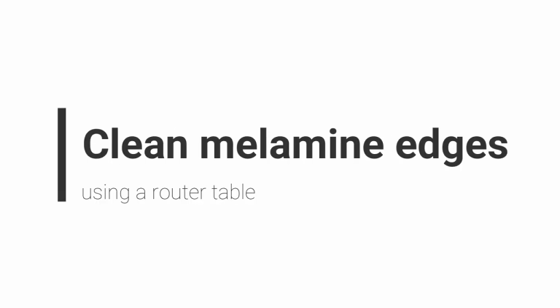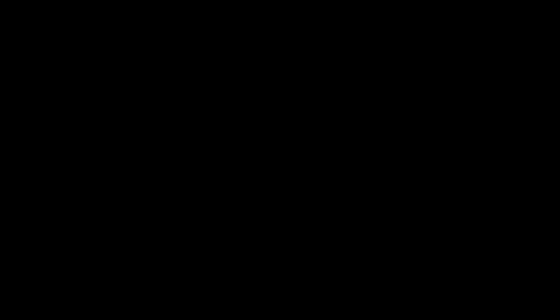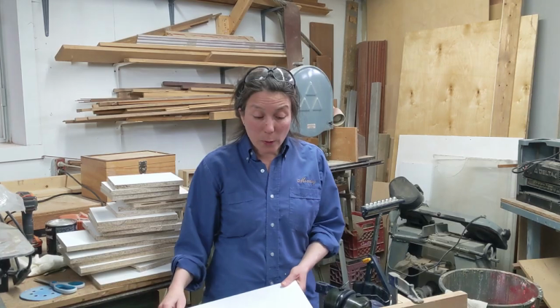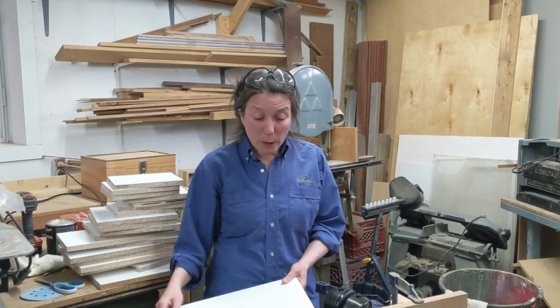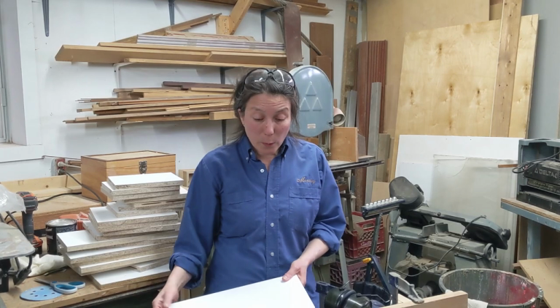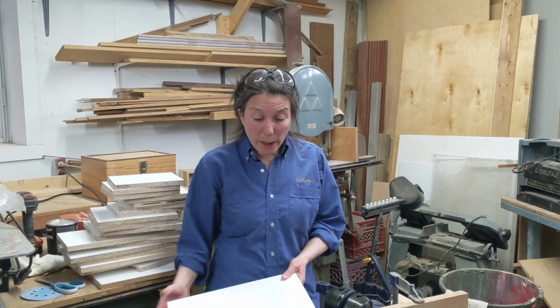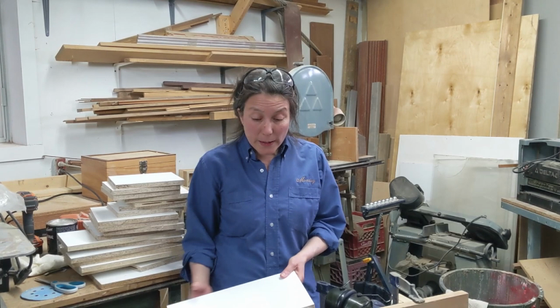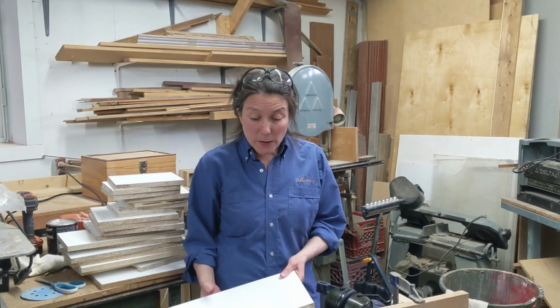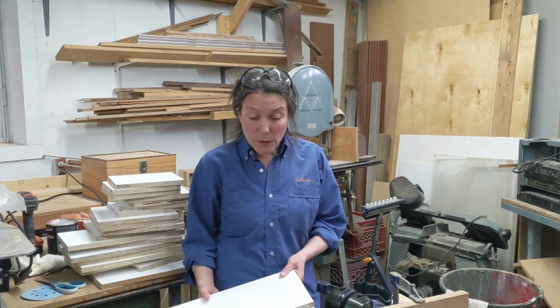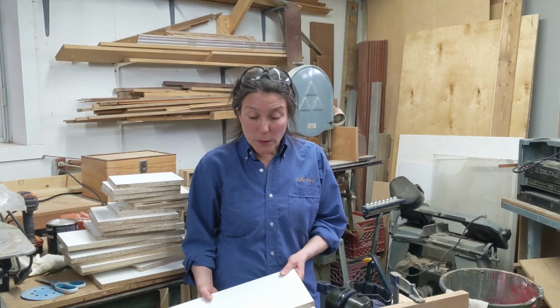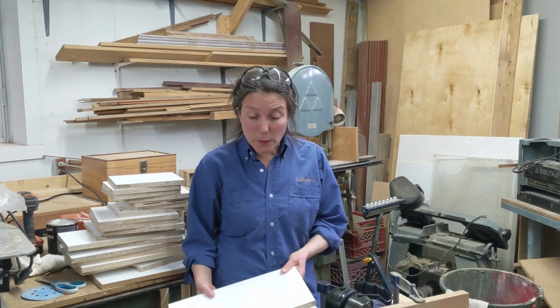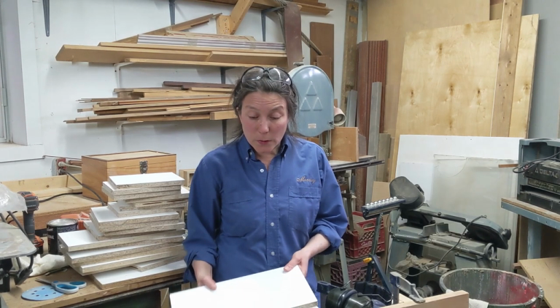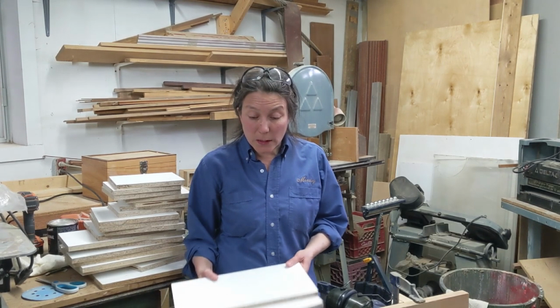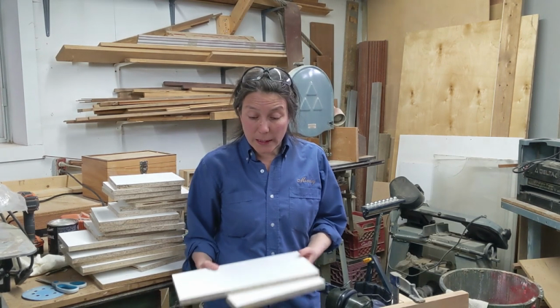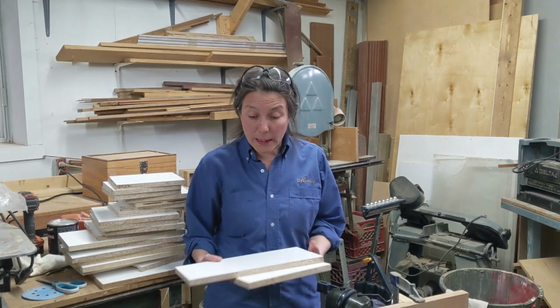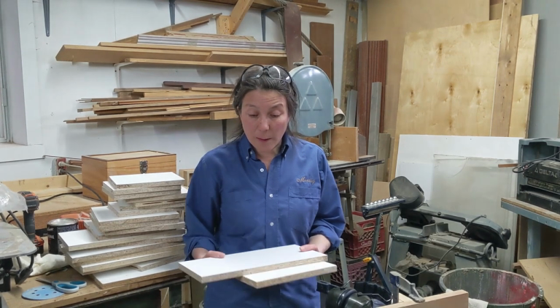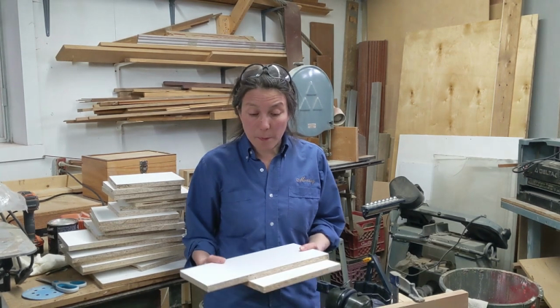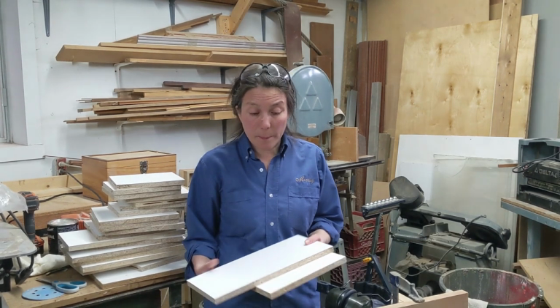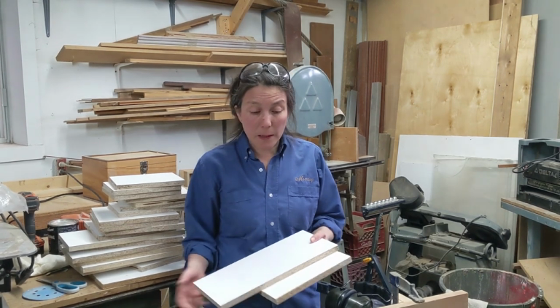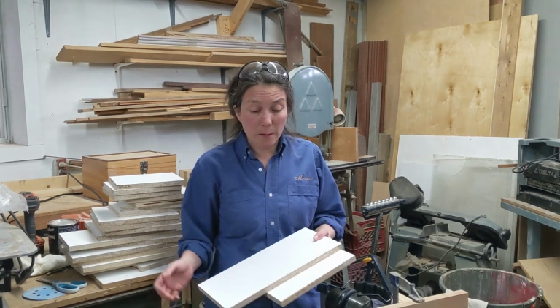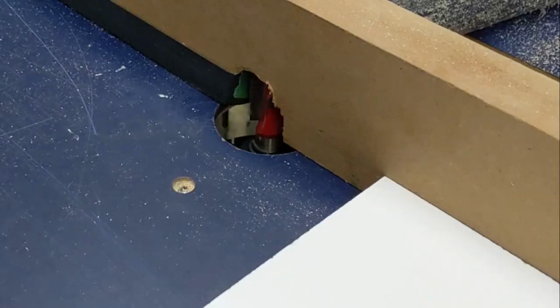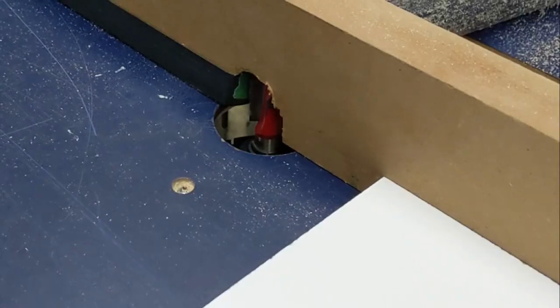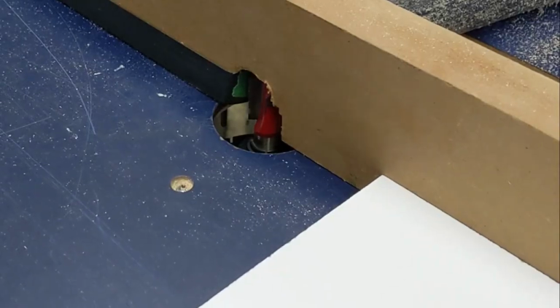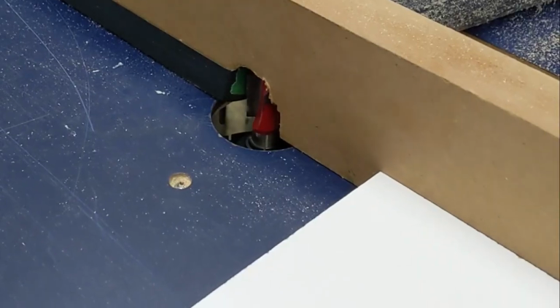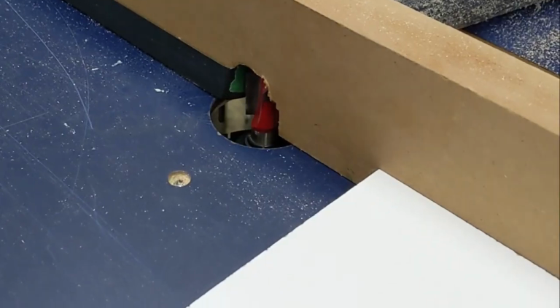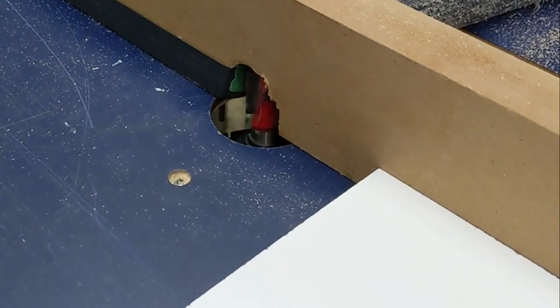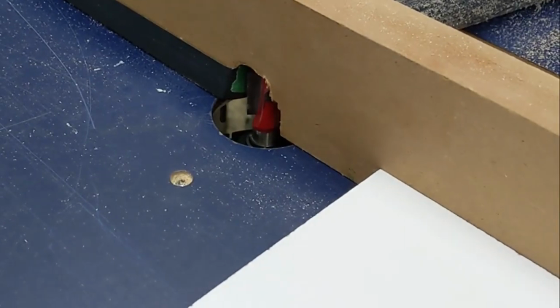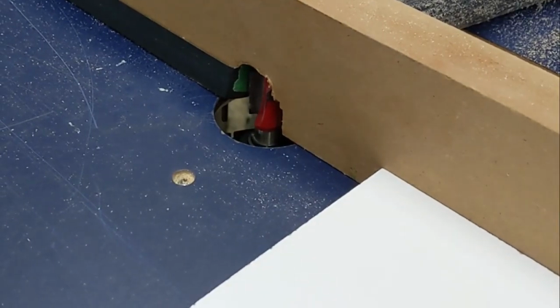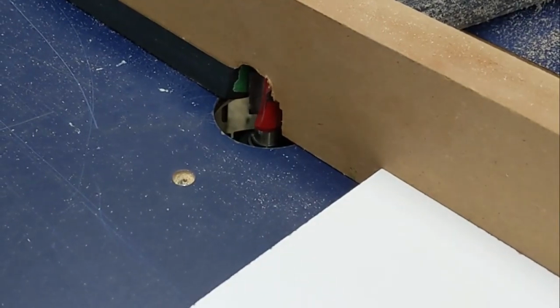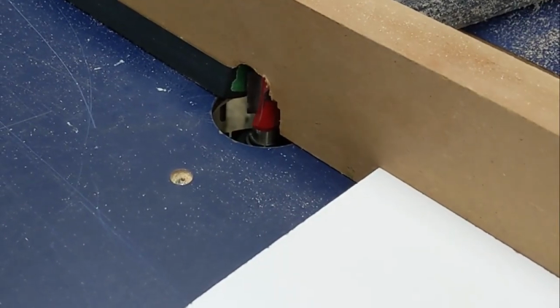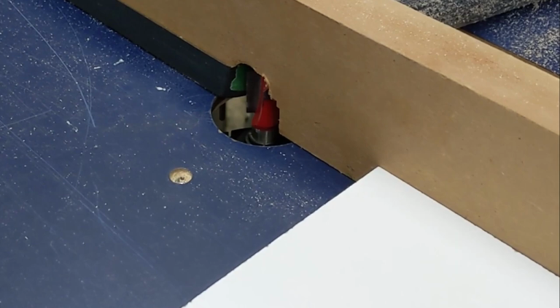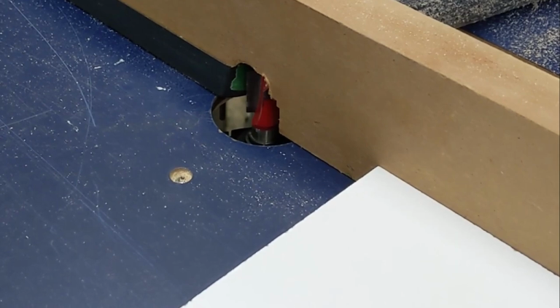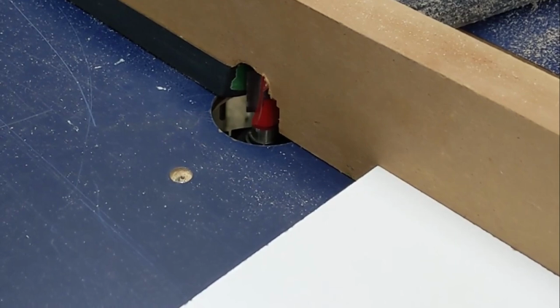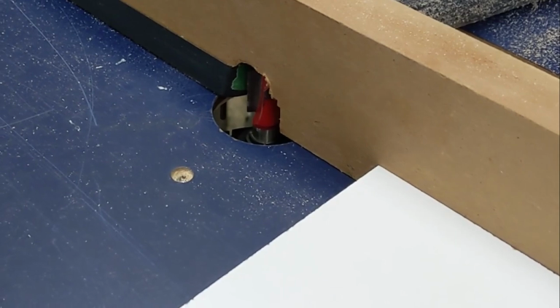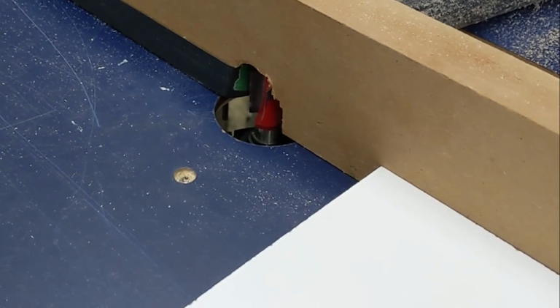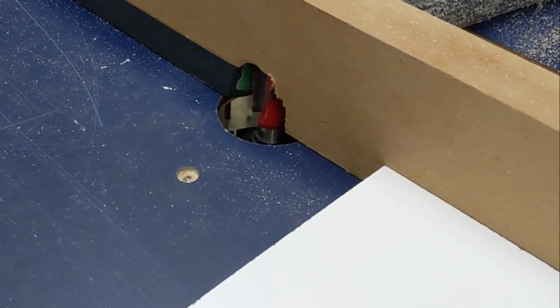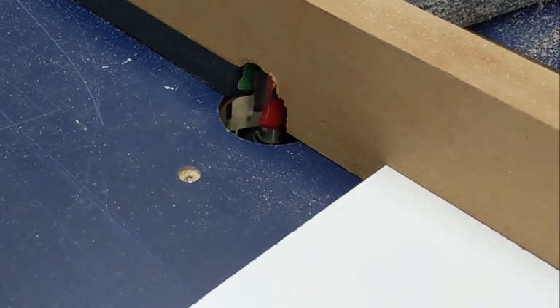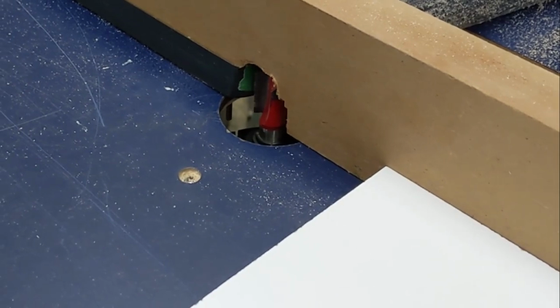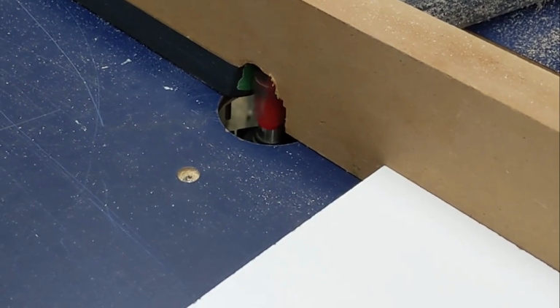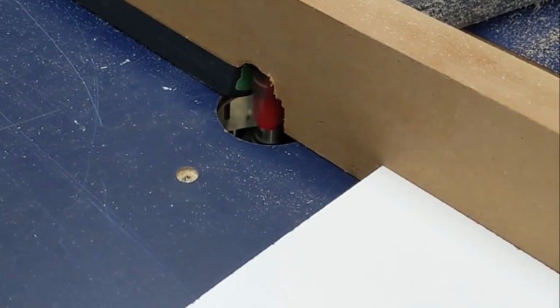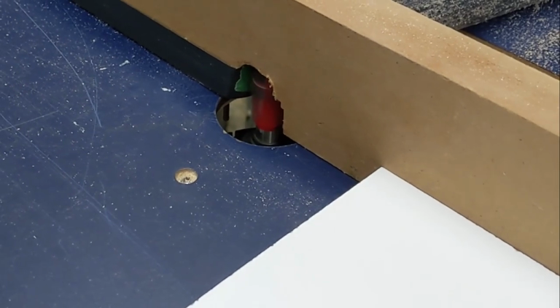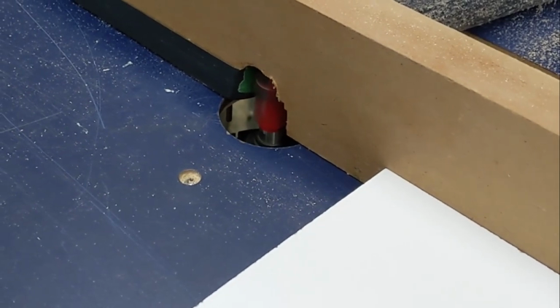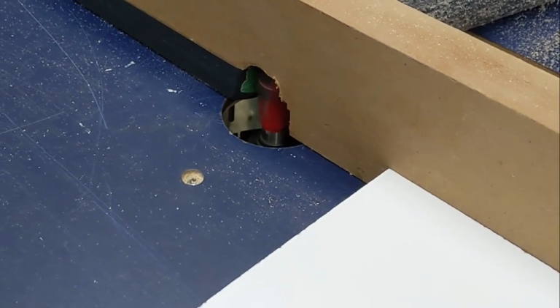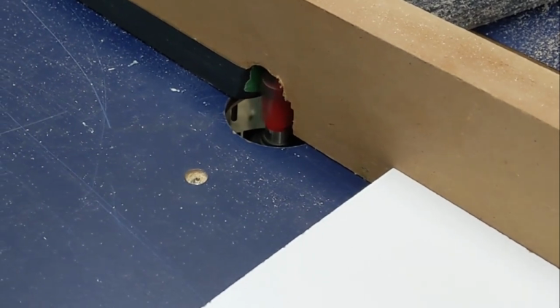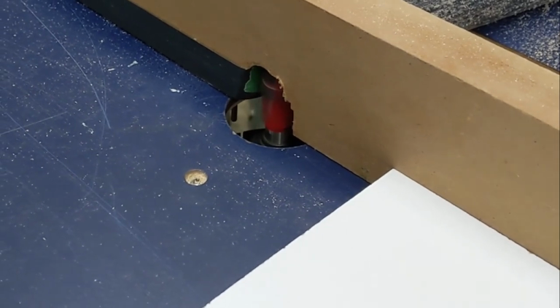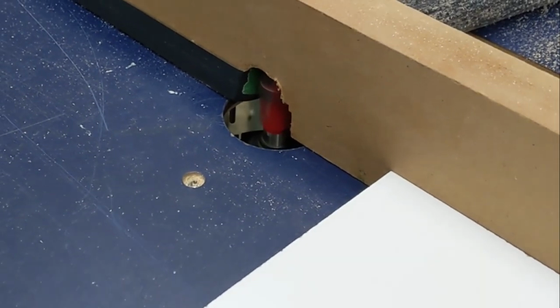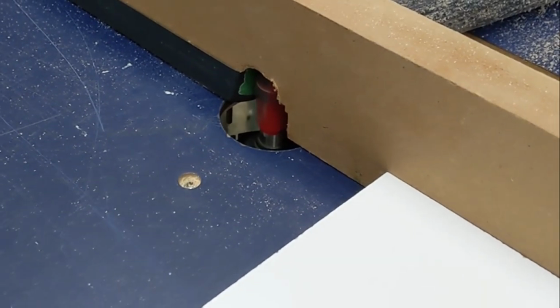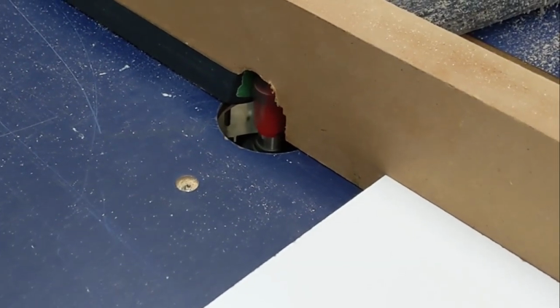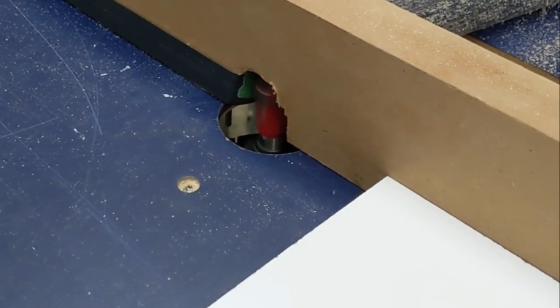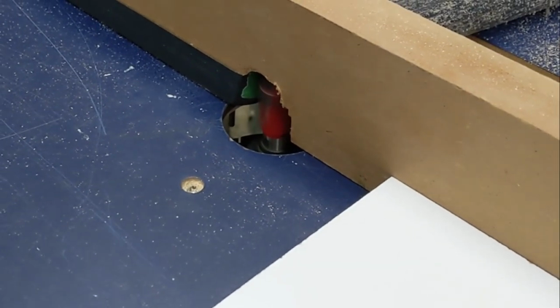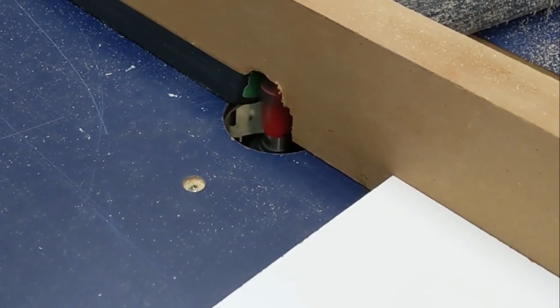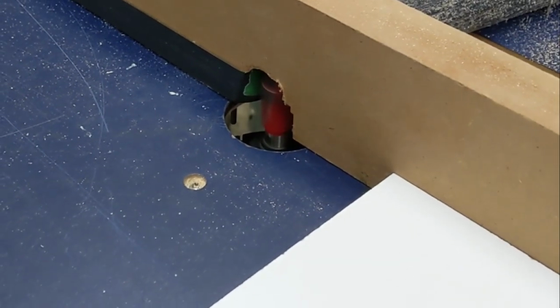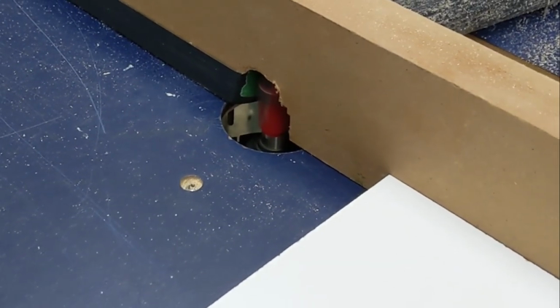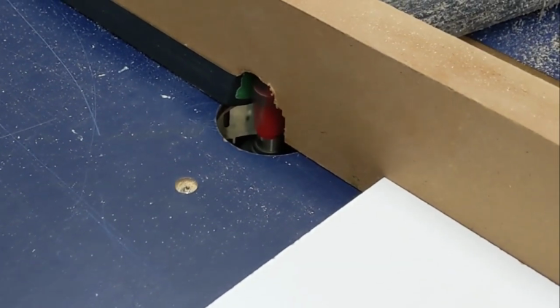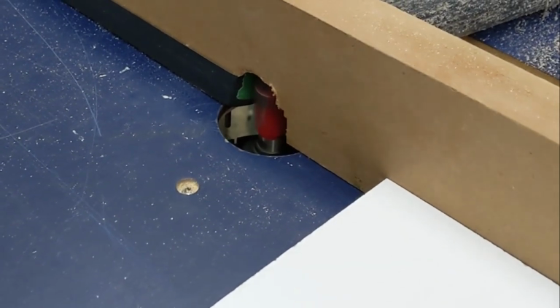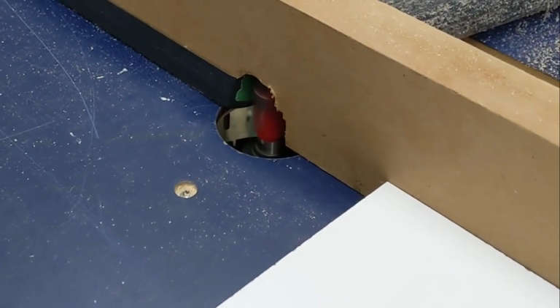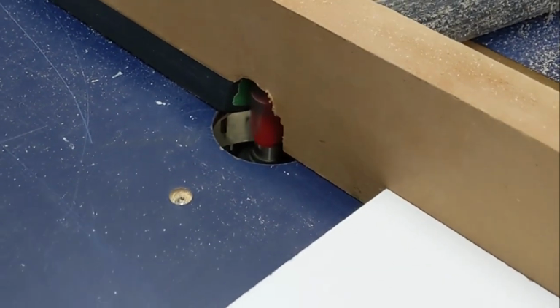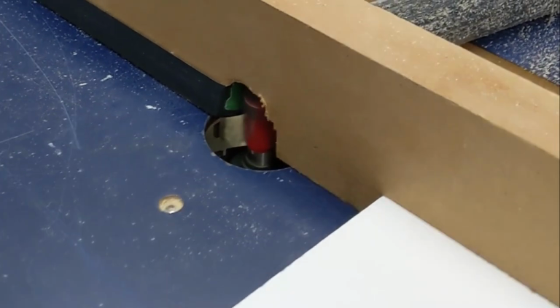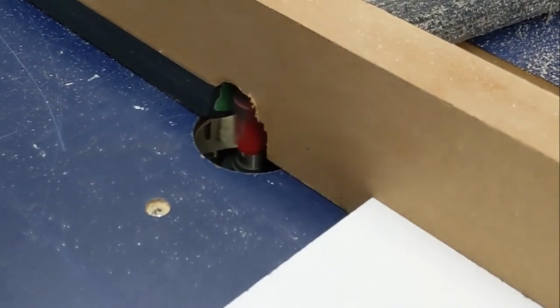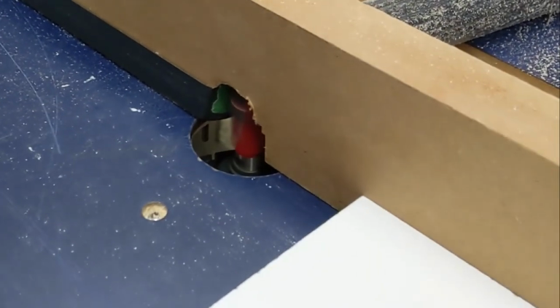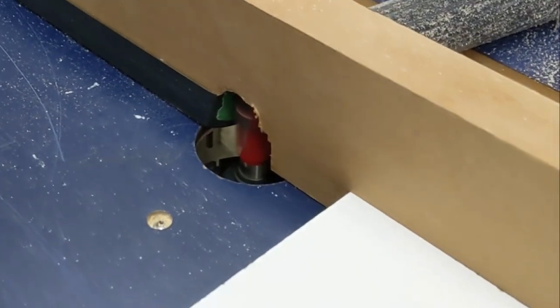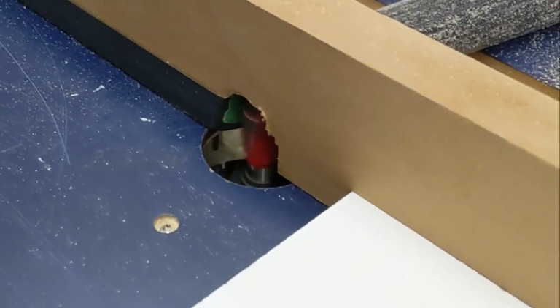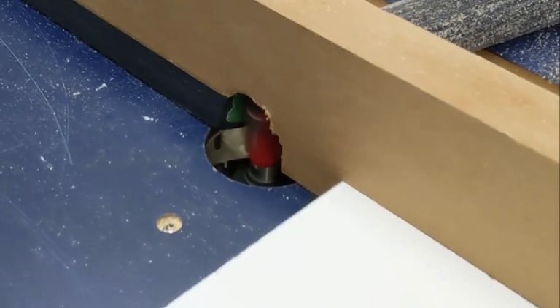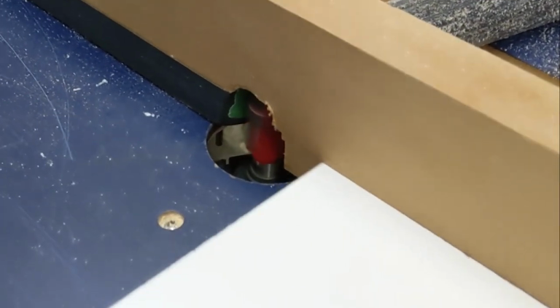Here is a quick way to clean up a melamine edge if your saw setup is leaving chipping or blowout on the surface.